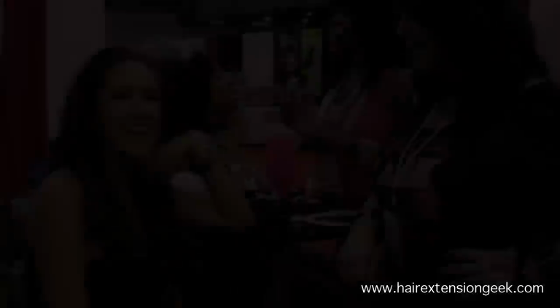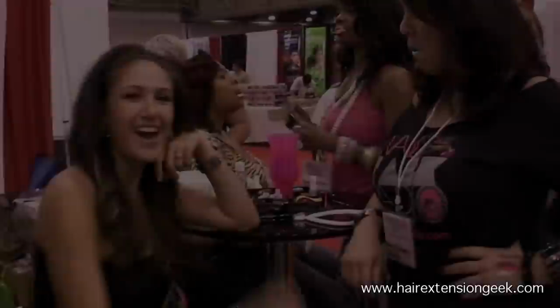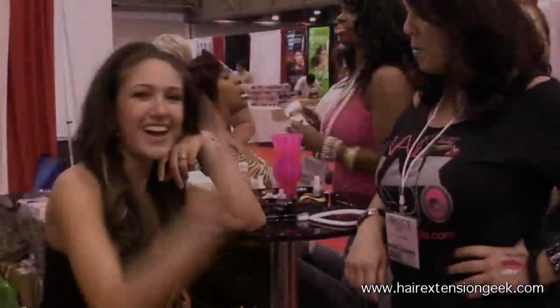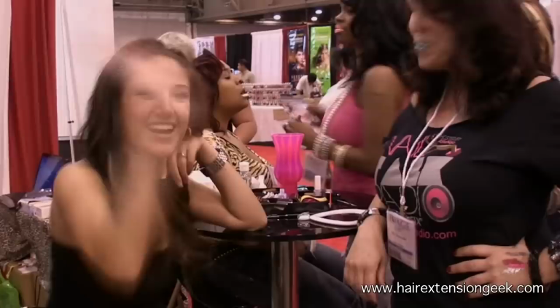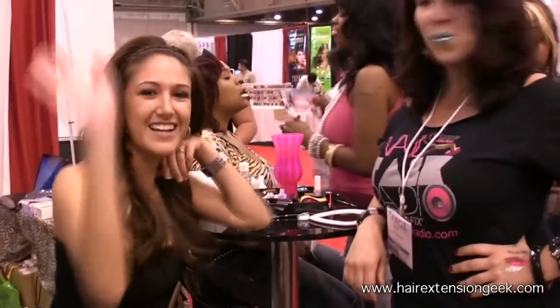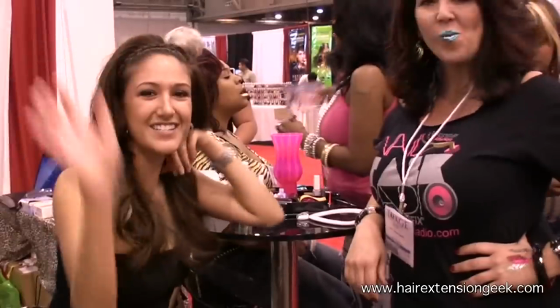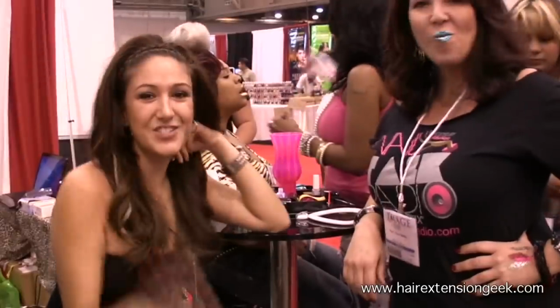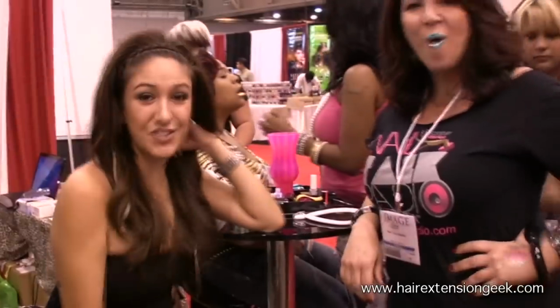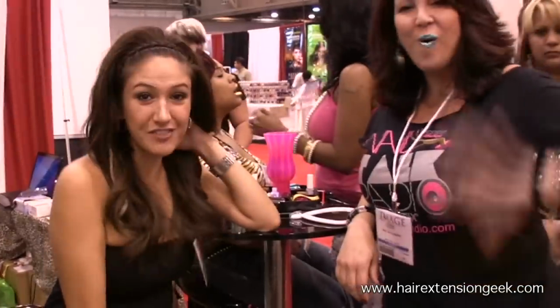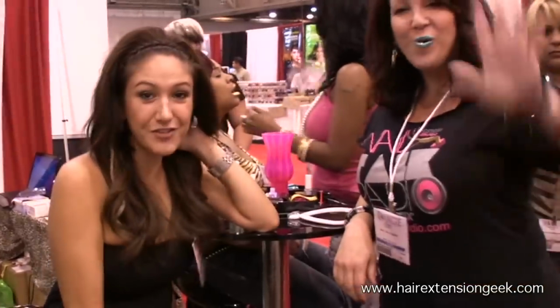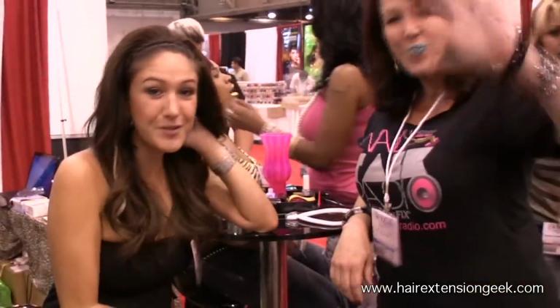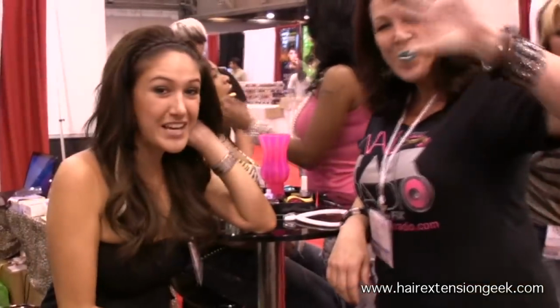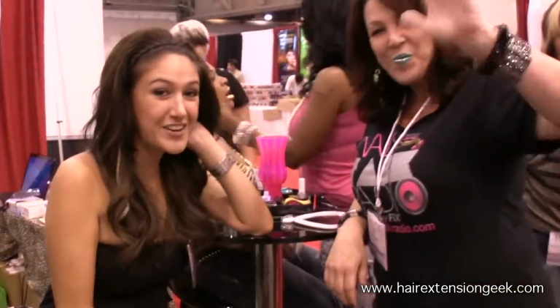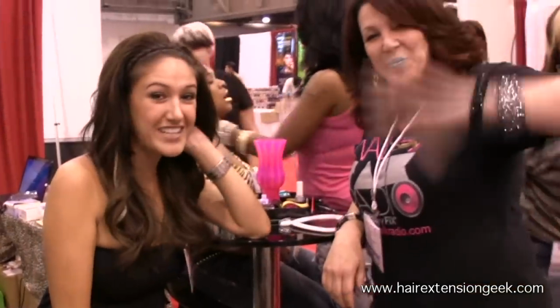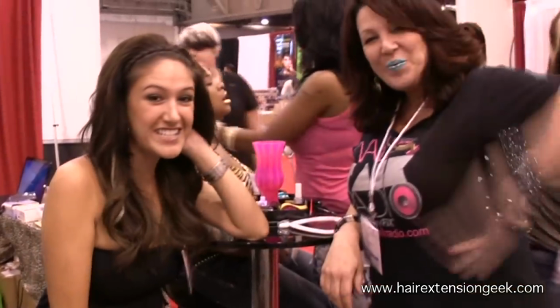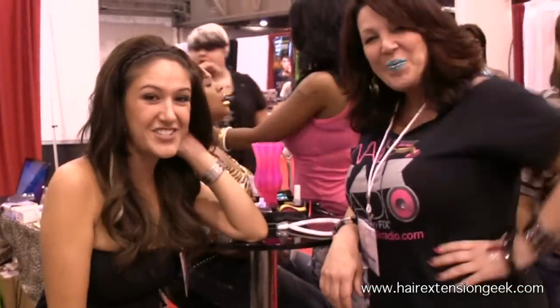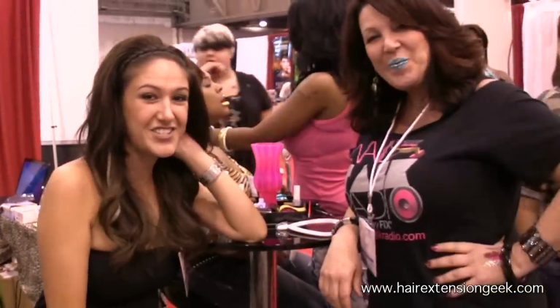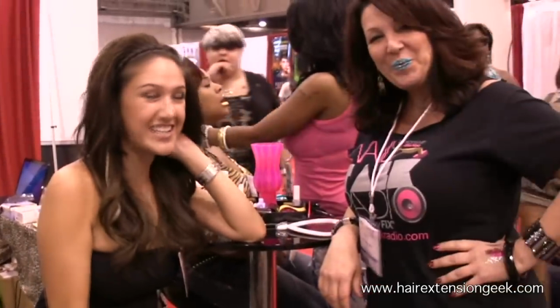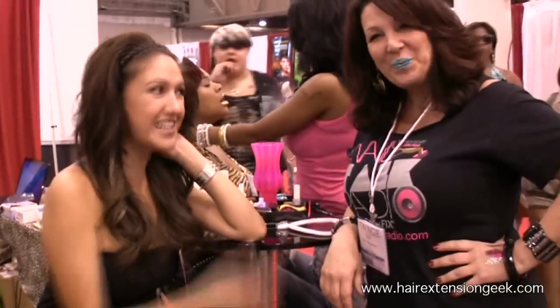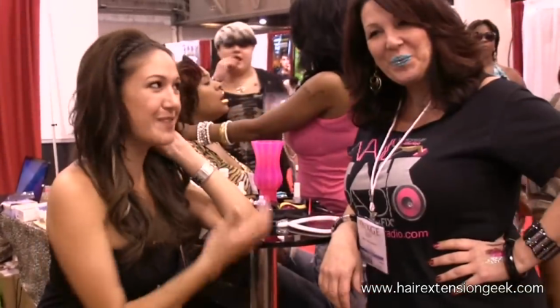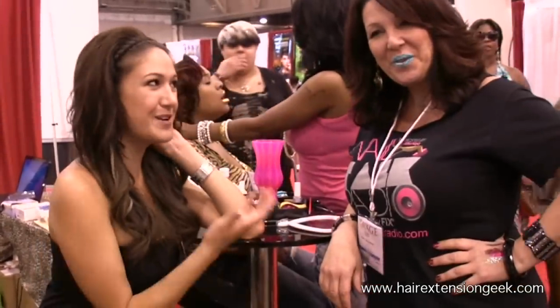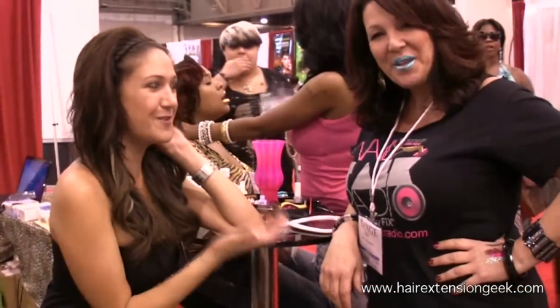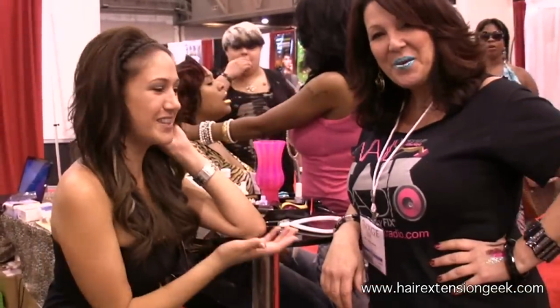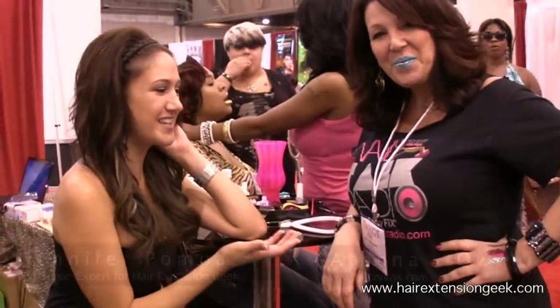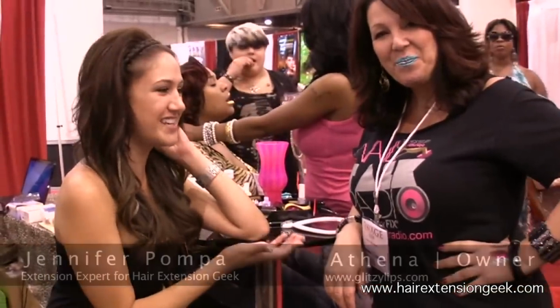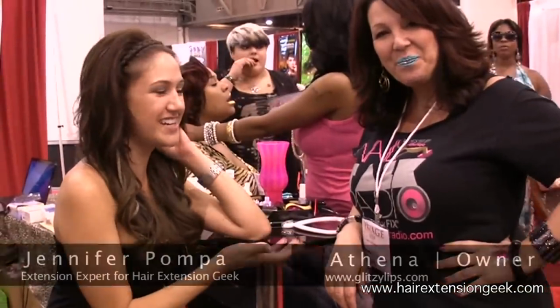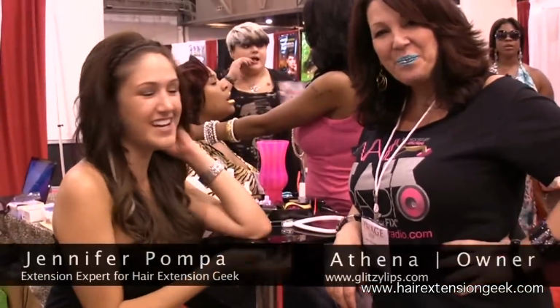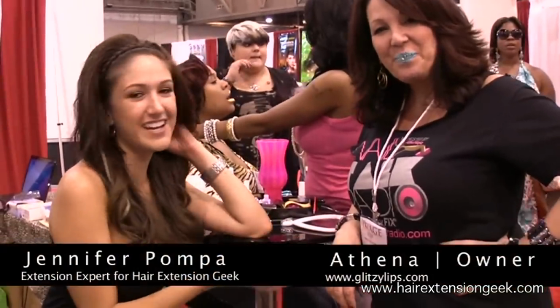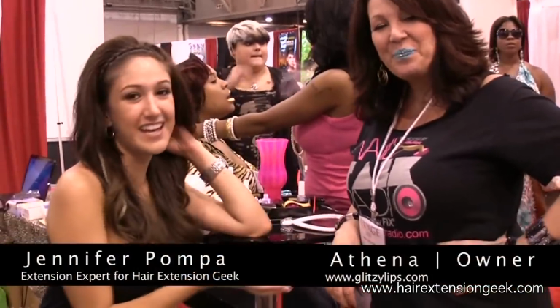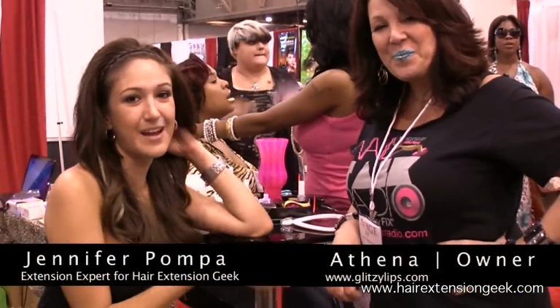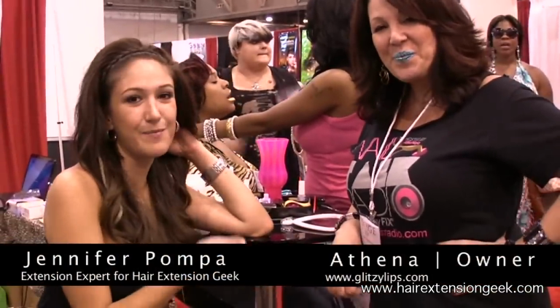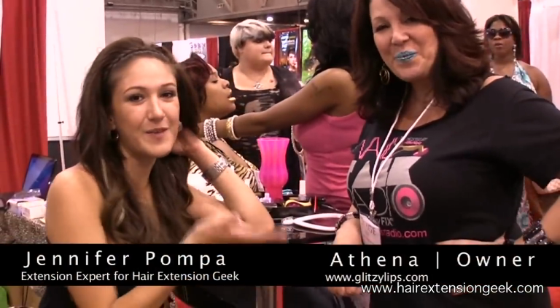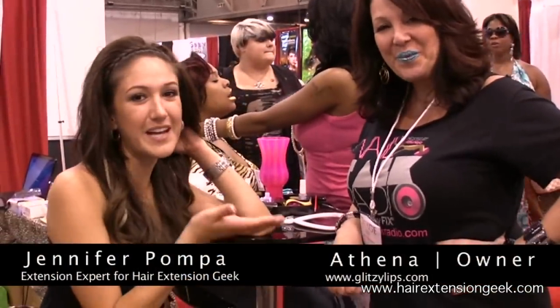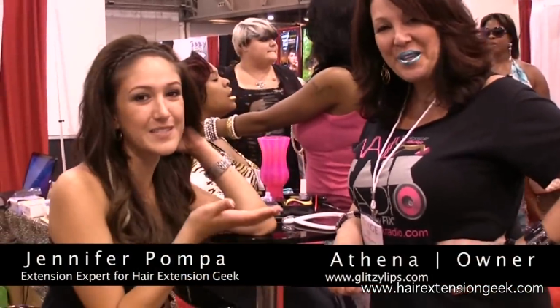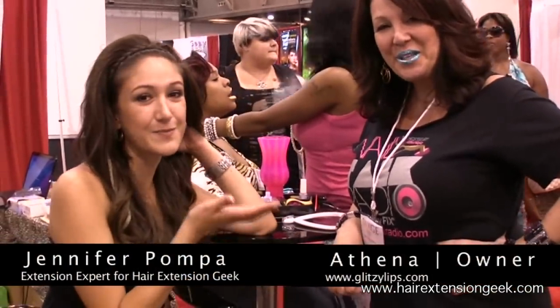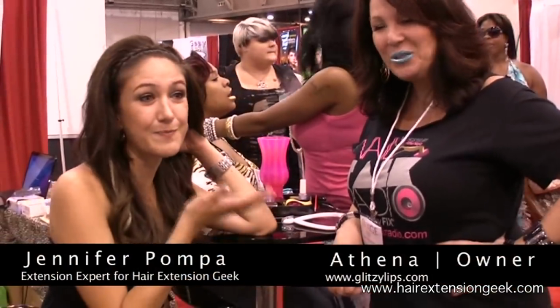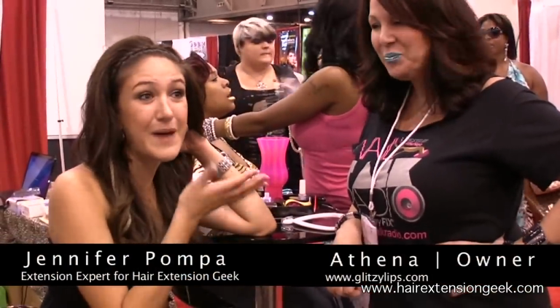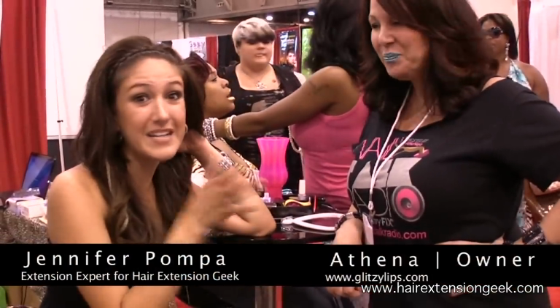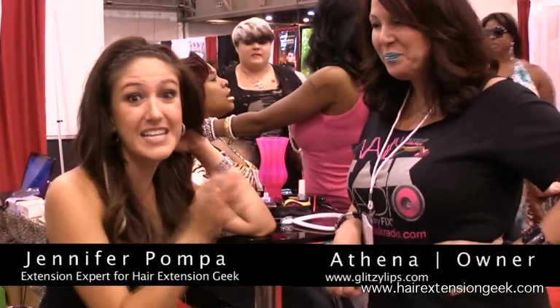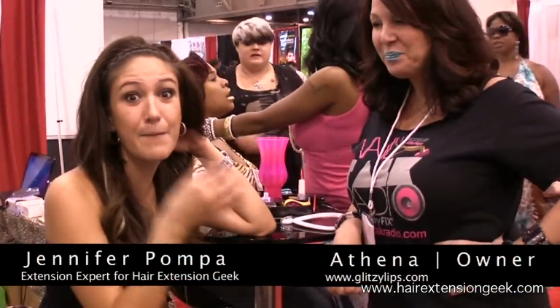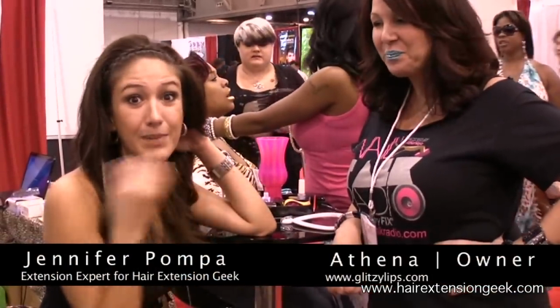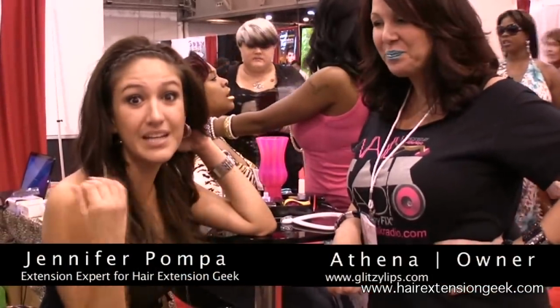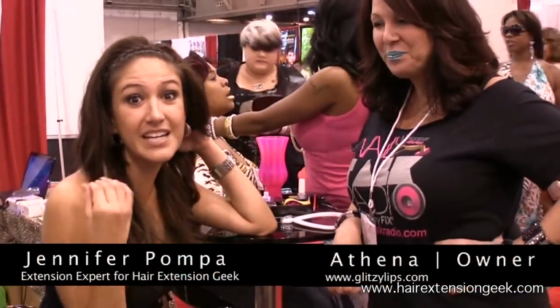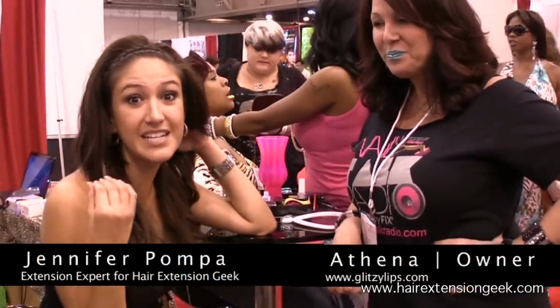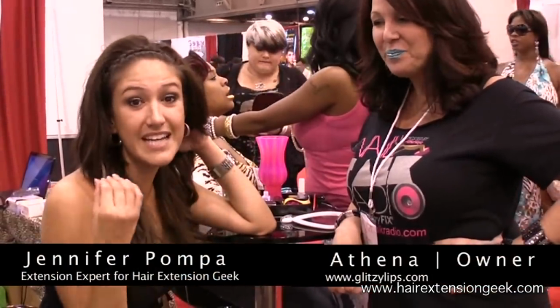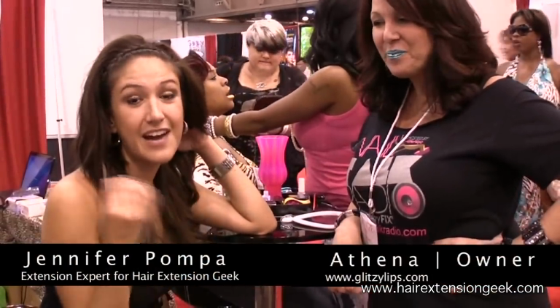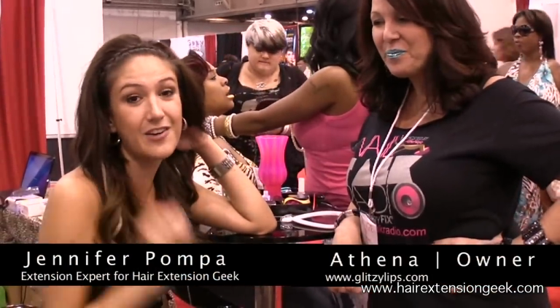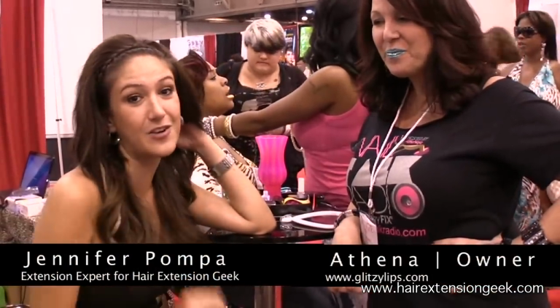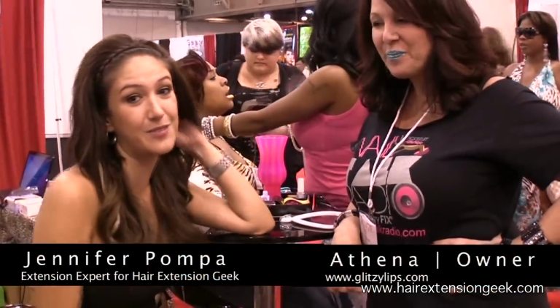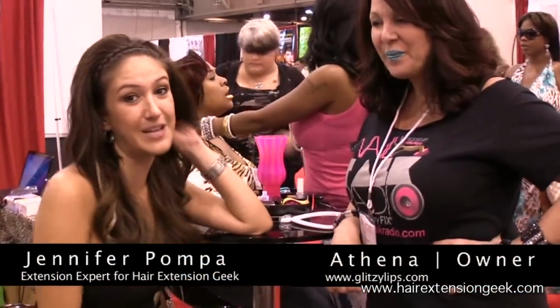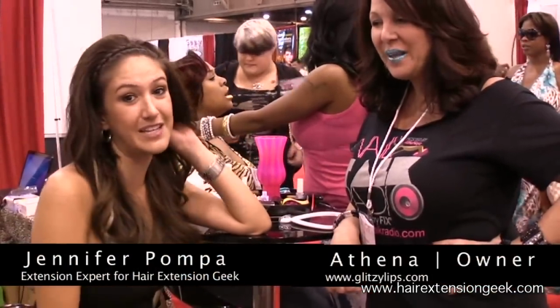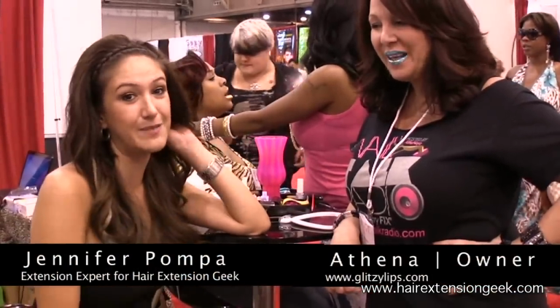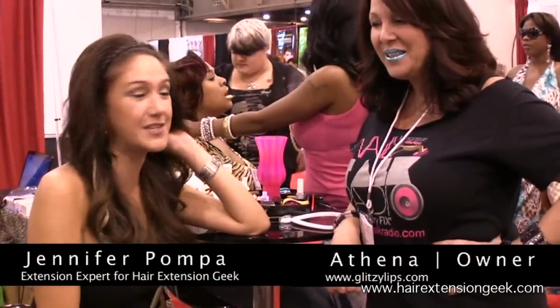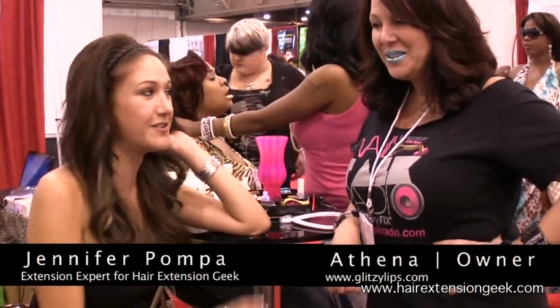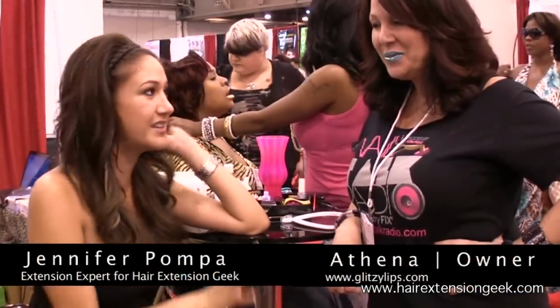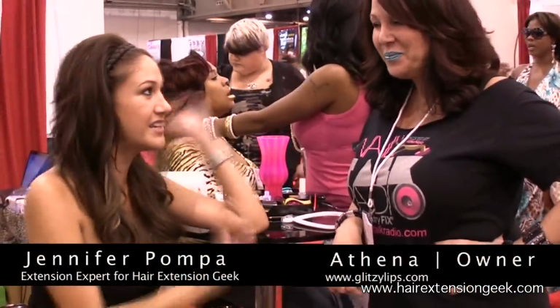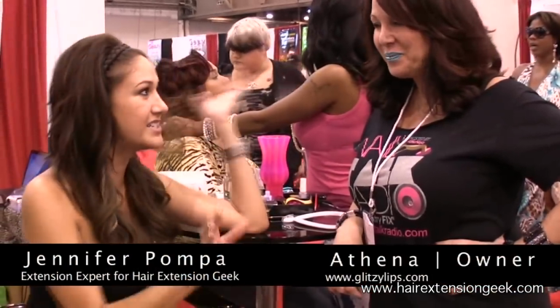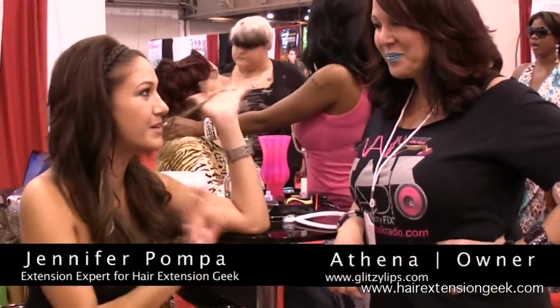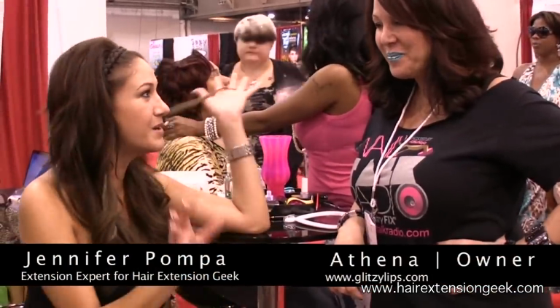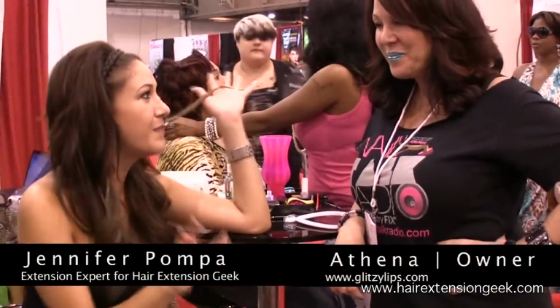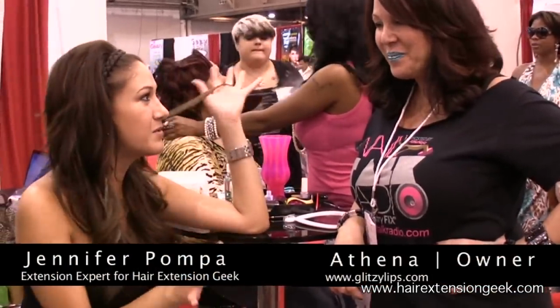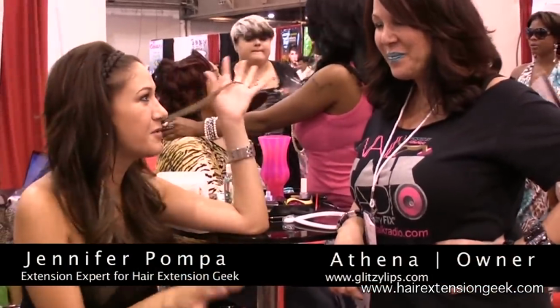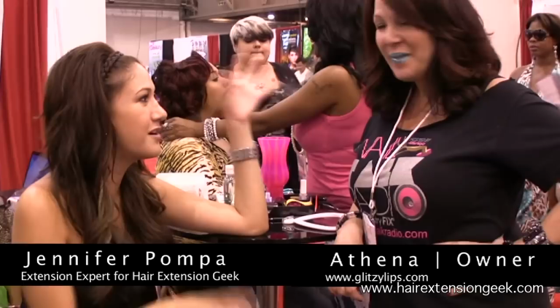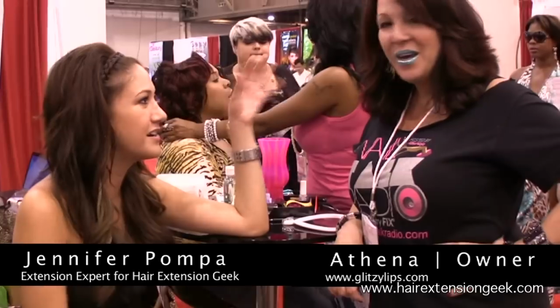Hi guys, it's Jennifer with Air Extension Inc. I'm here with Athena and I'm about to get blinged out on my lips. So Athena, tell me about the product.